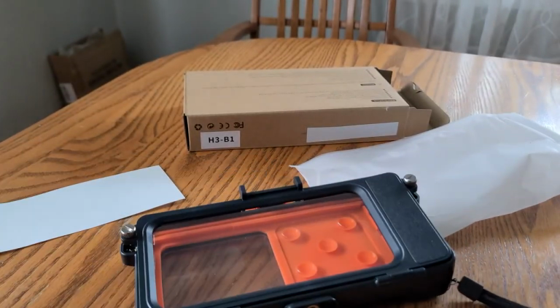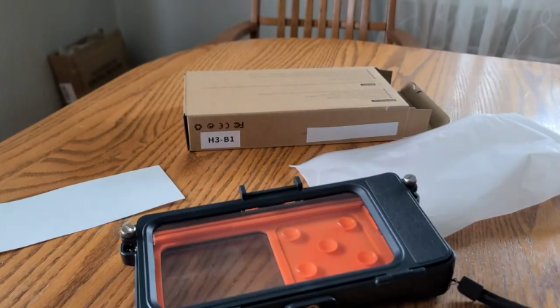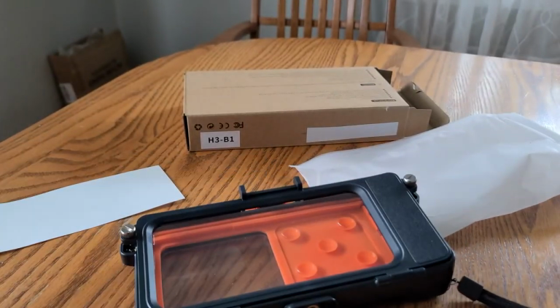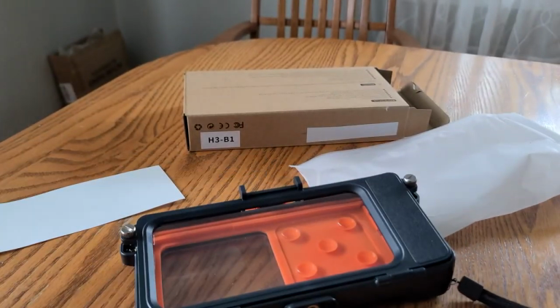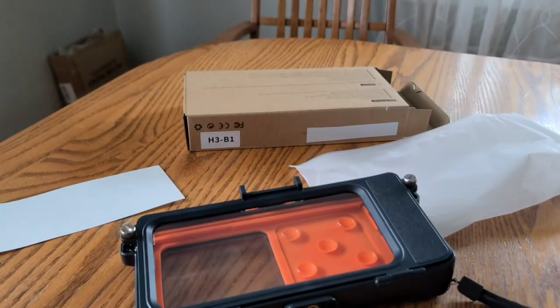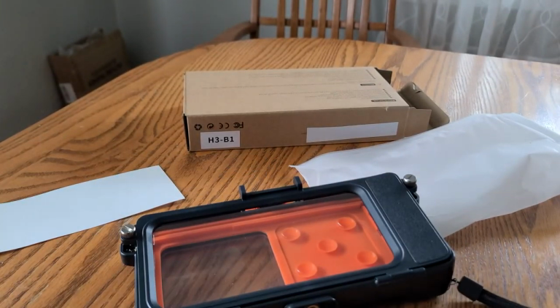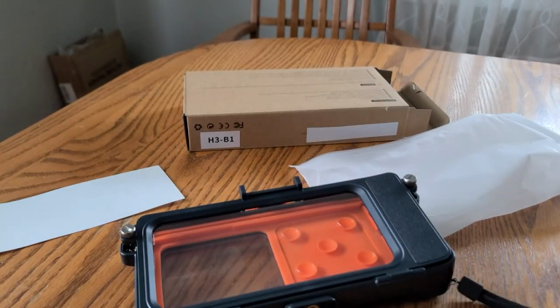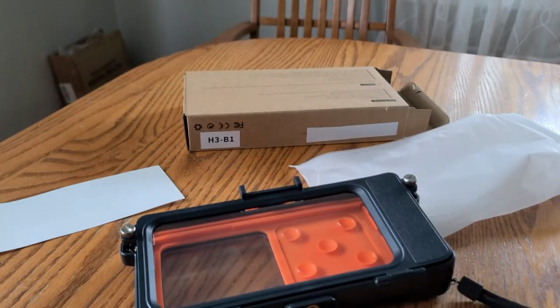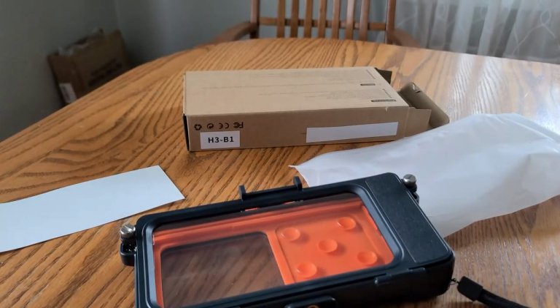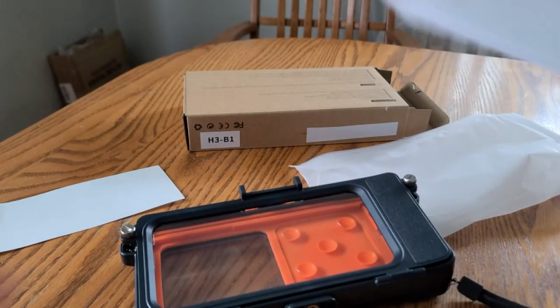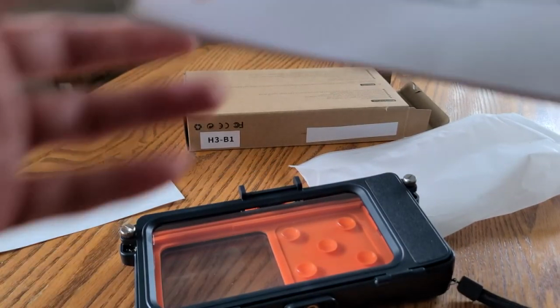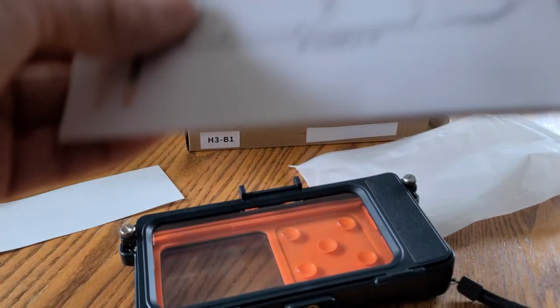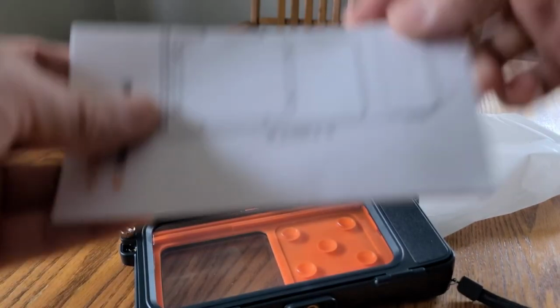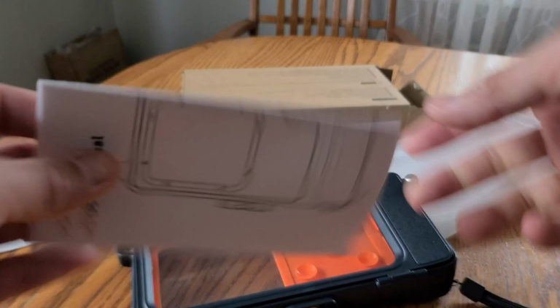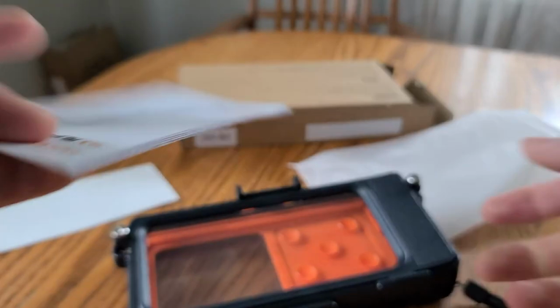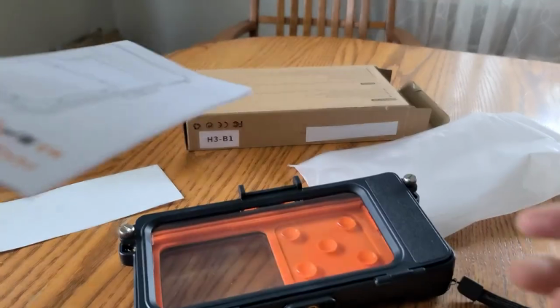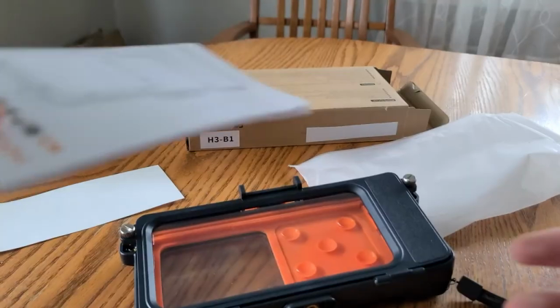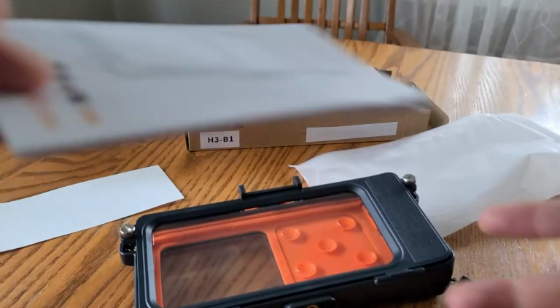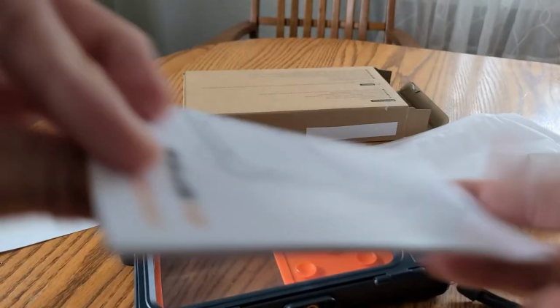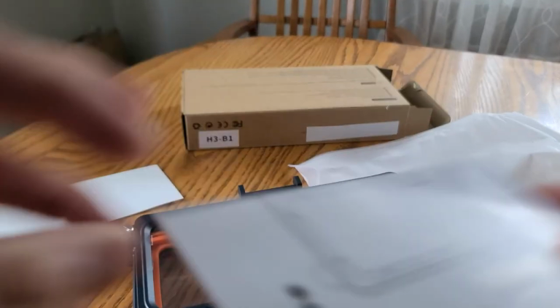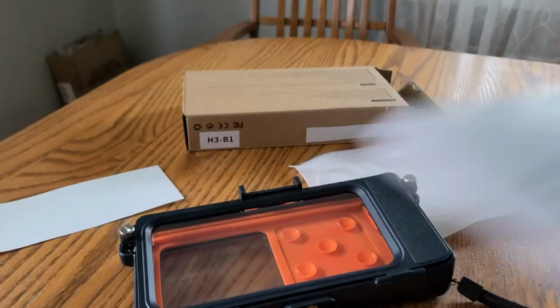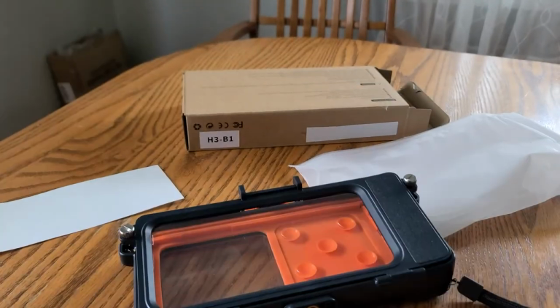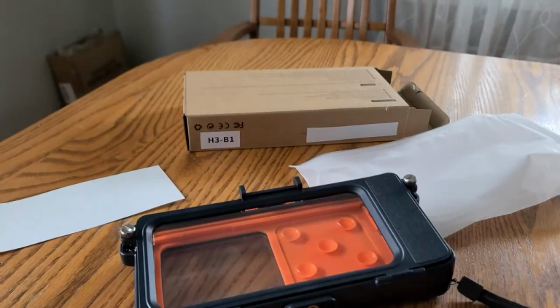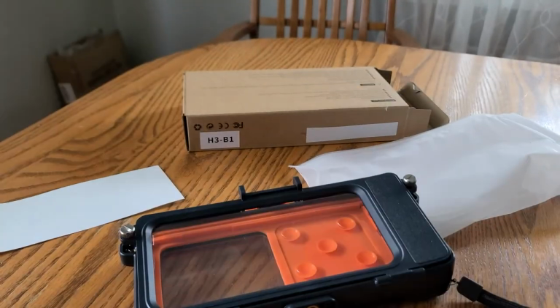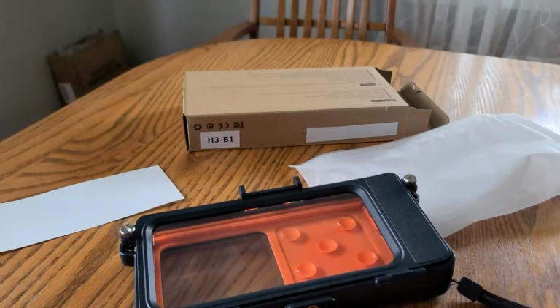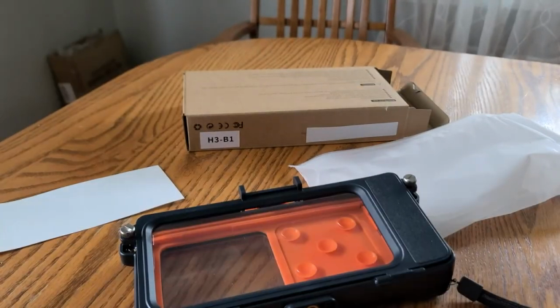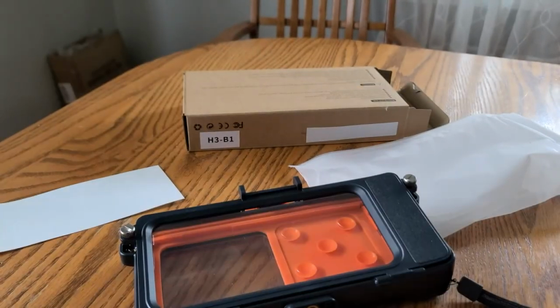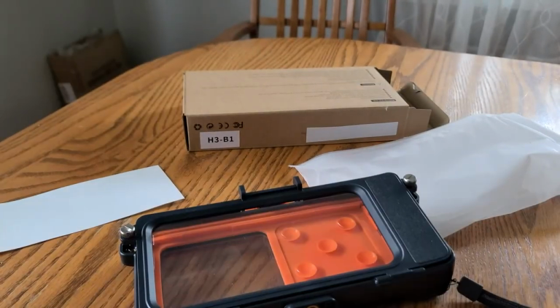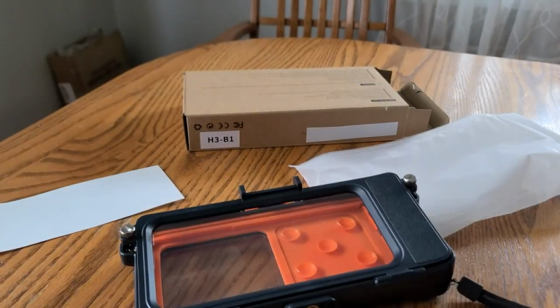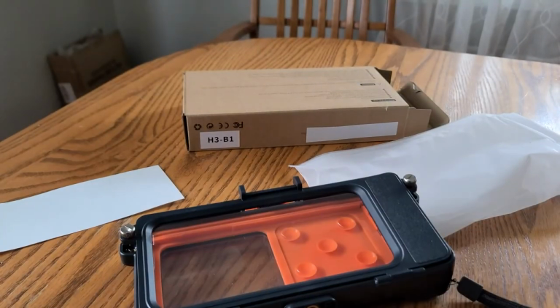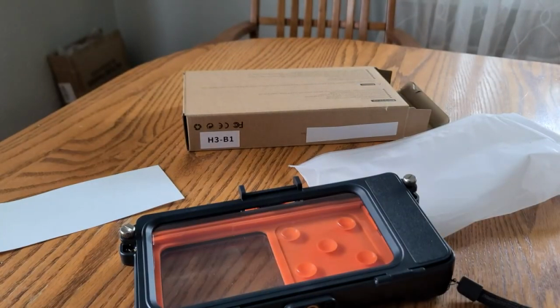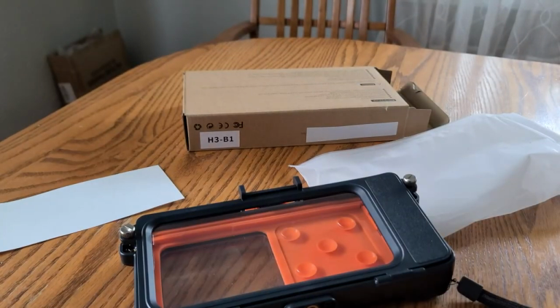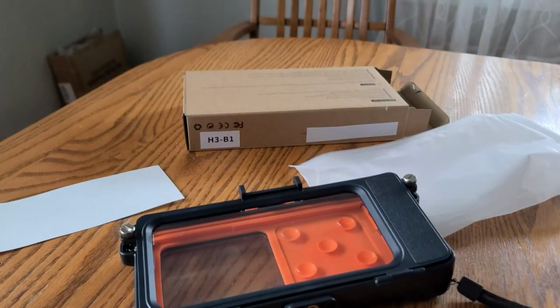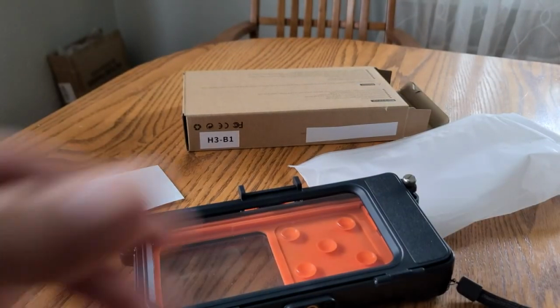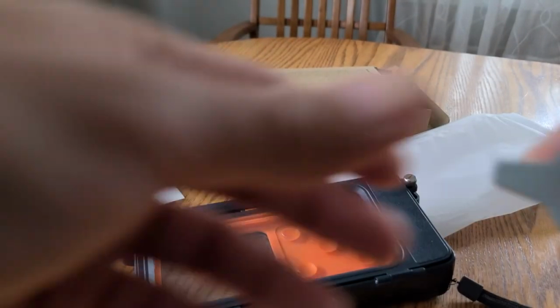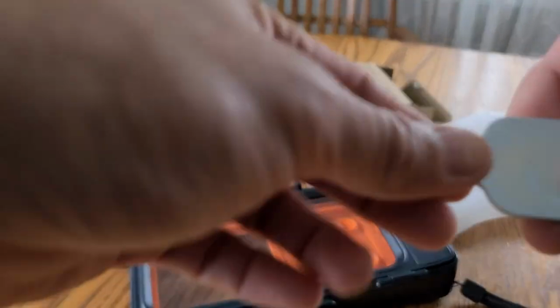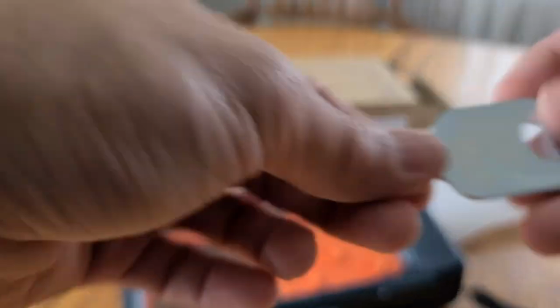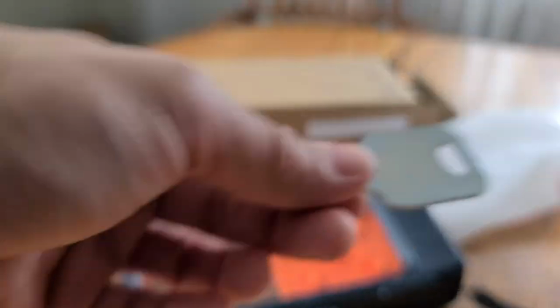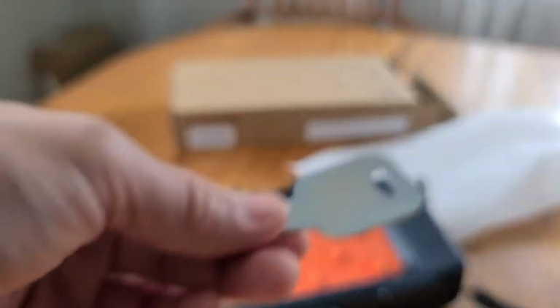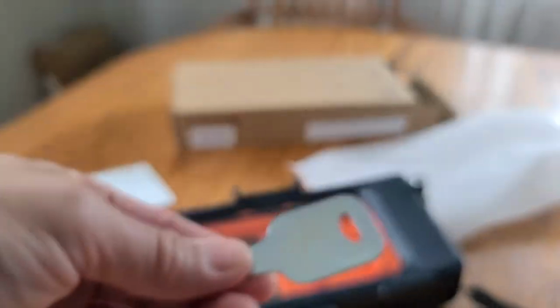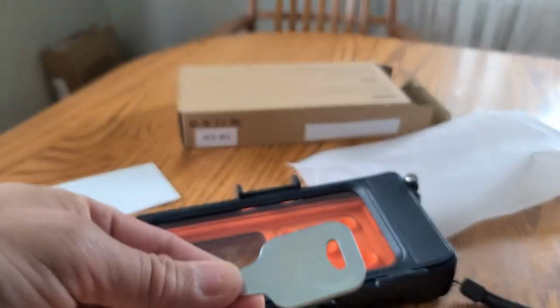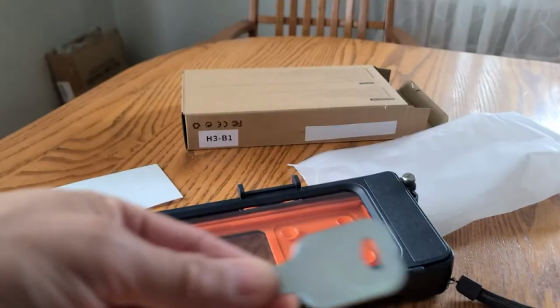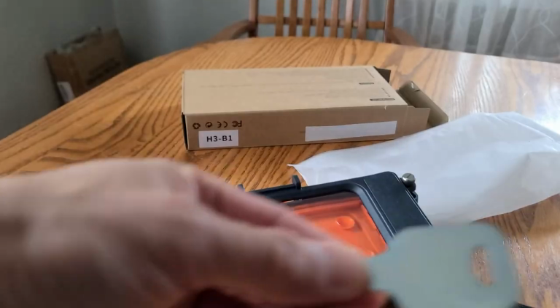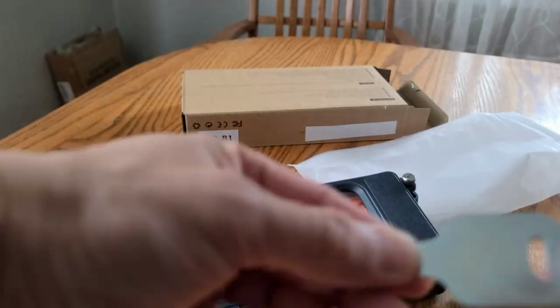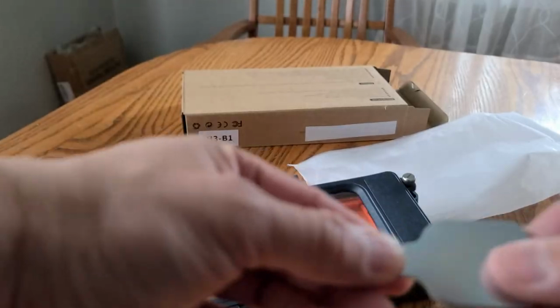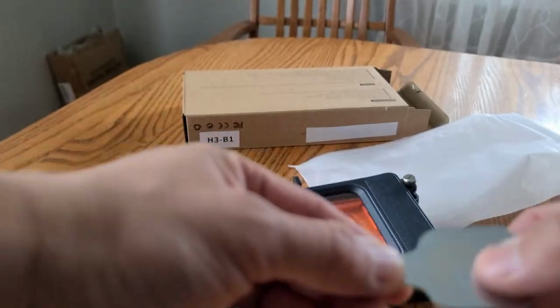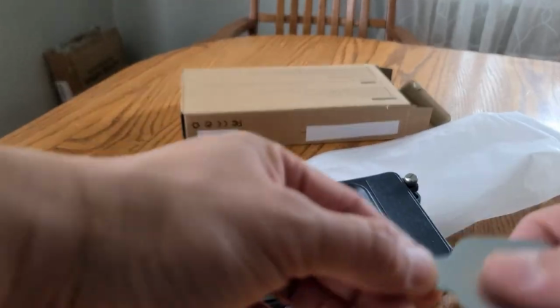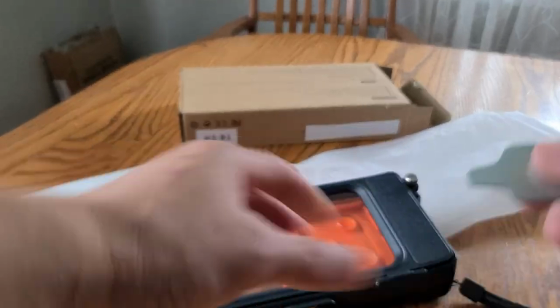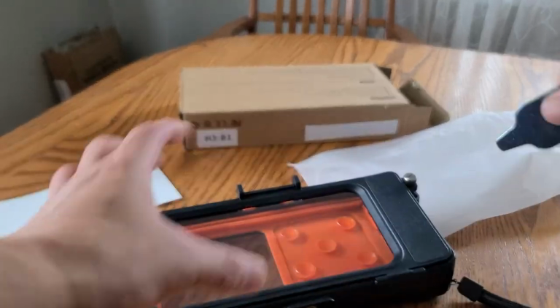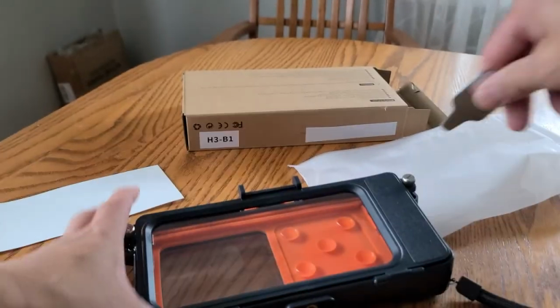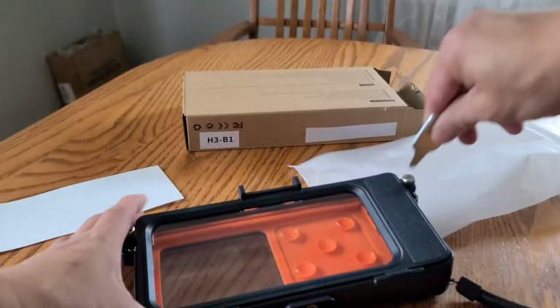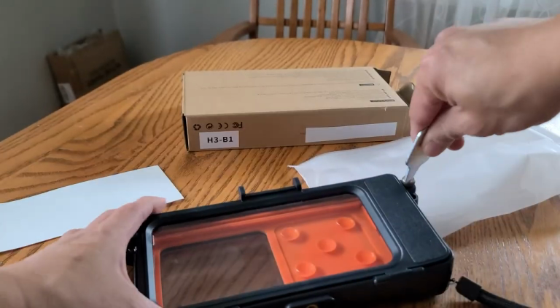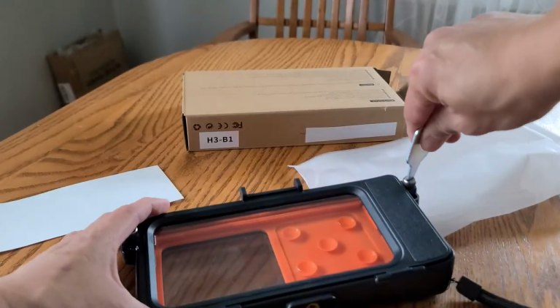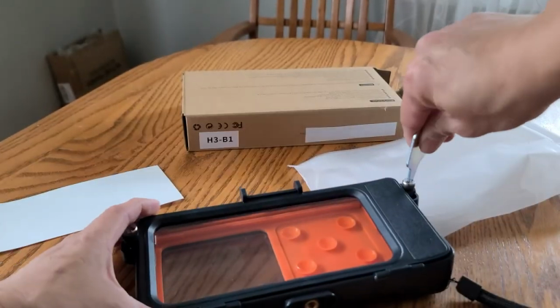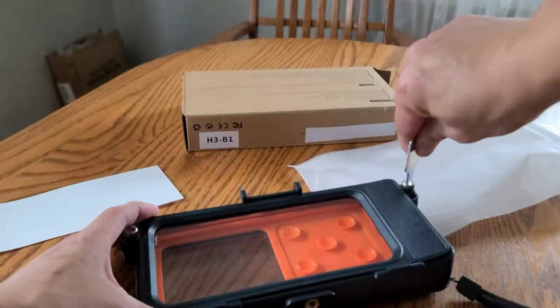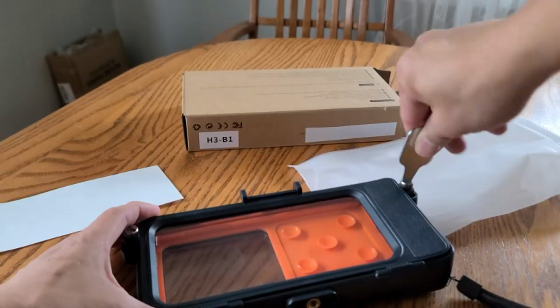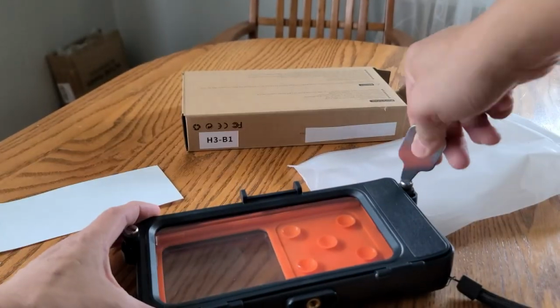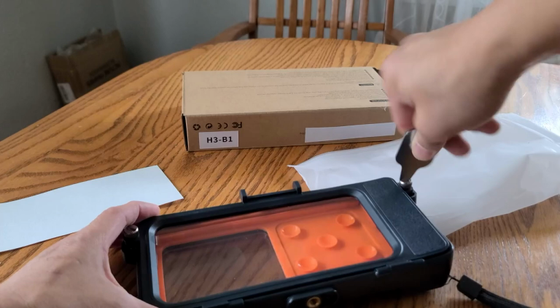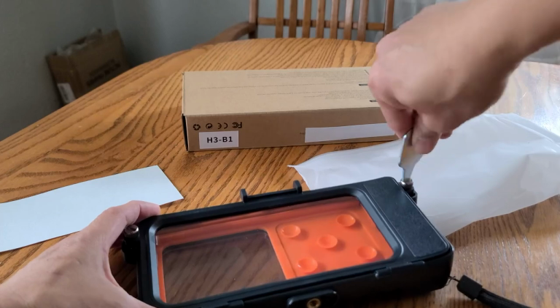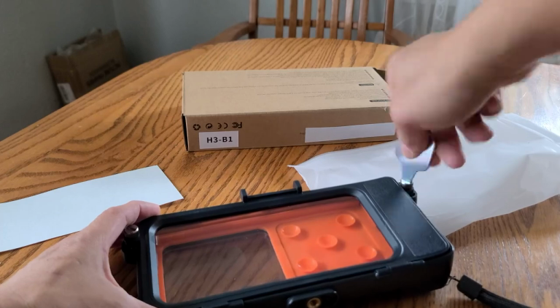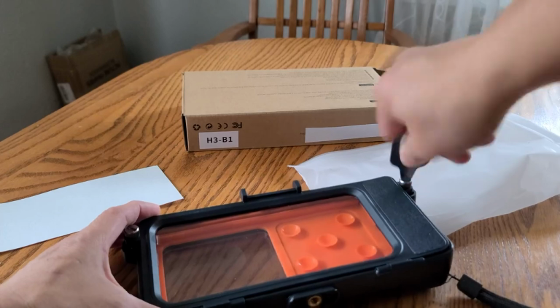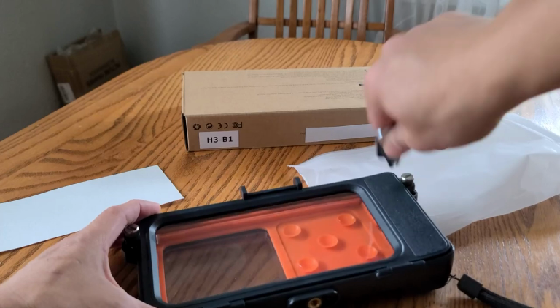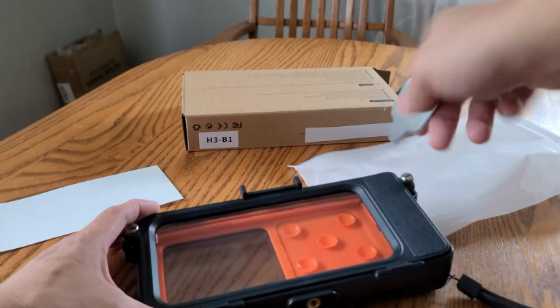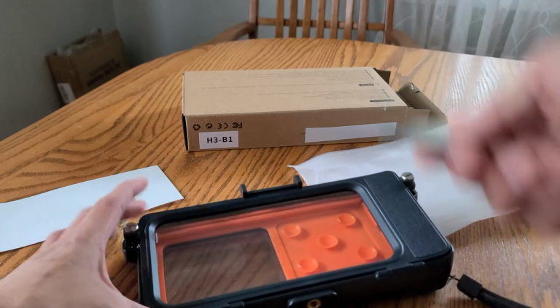And here you have your user manual and the key to actually unlock or lock it.